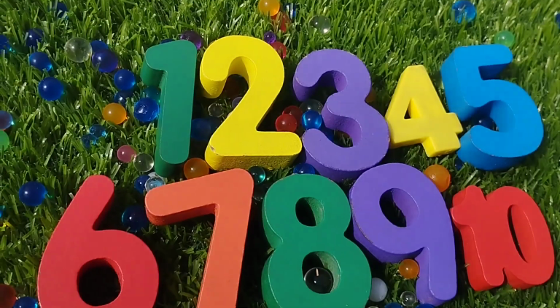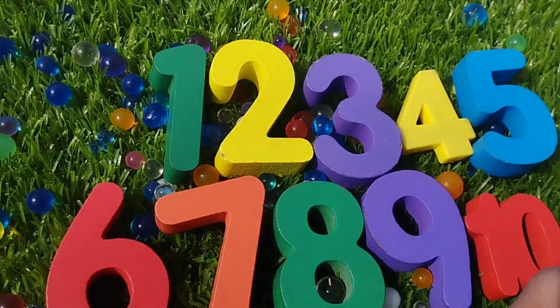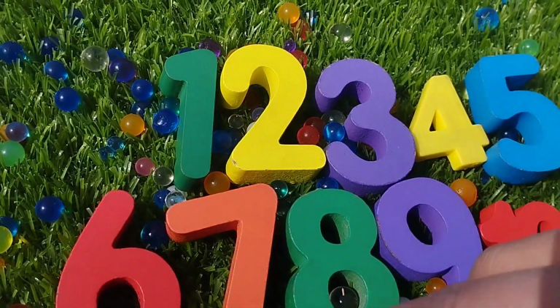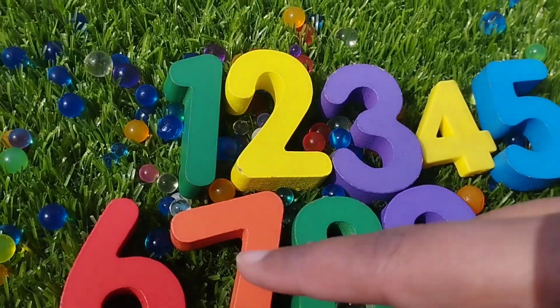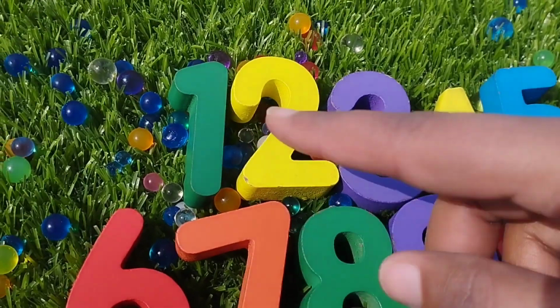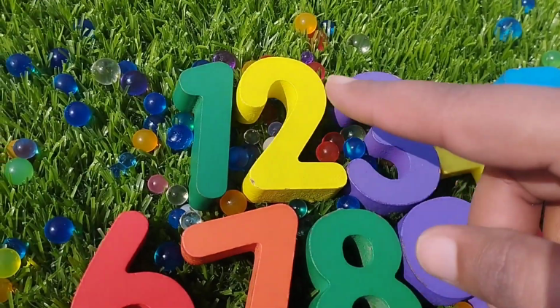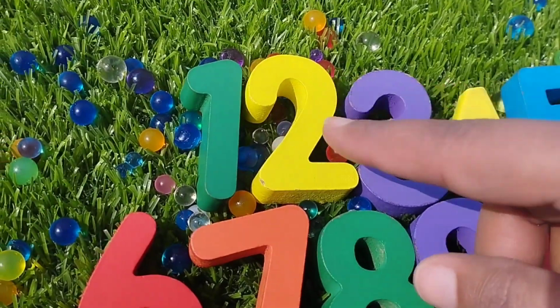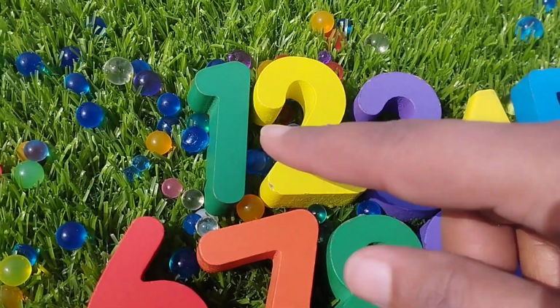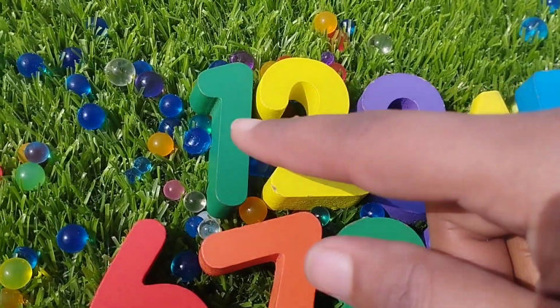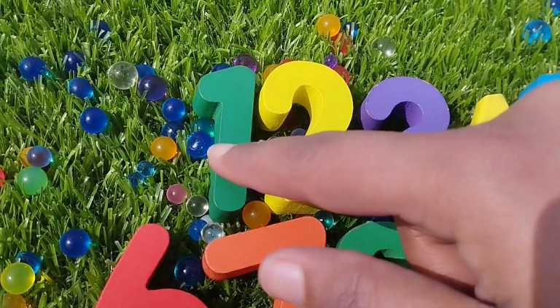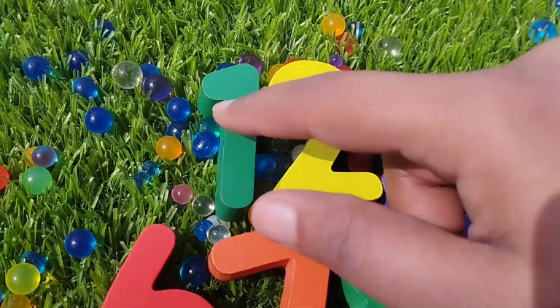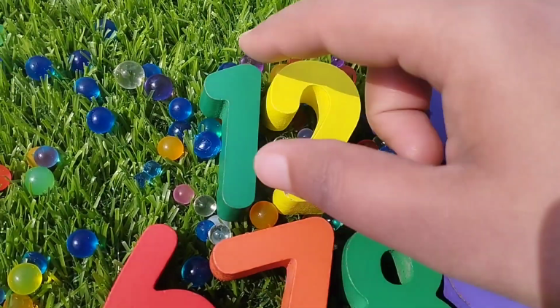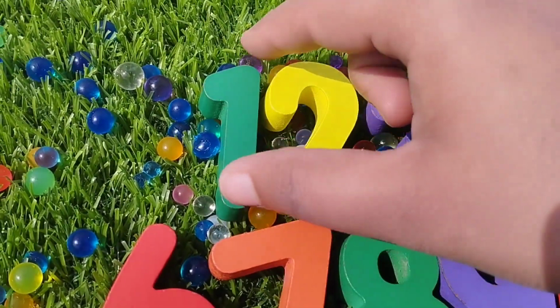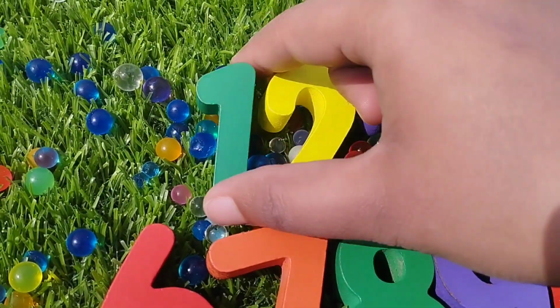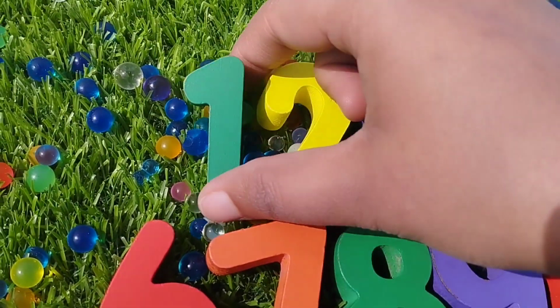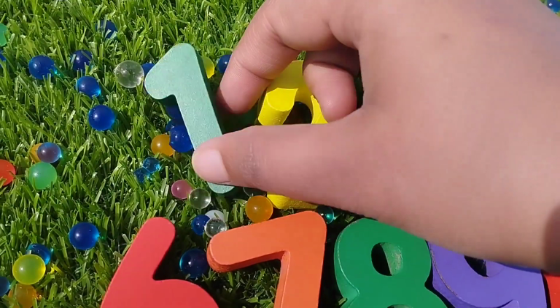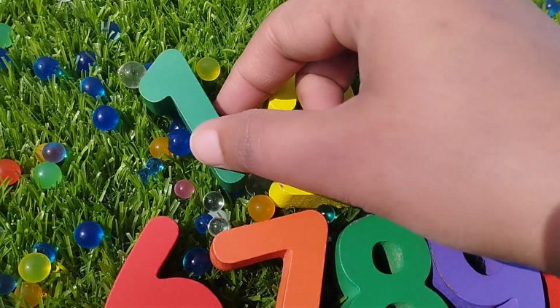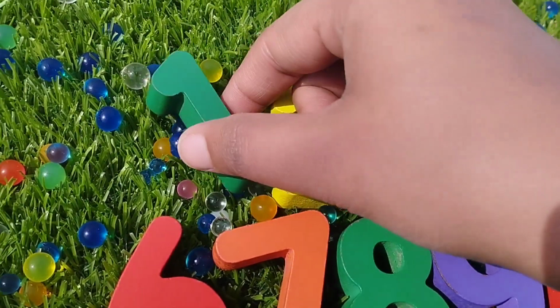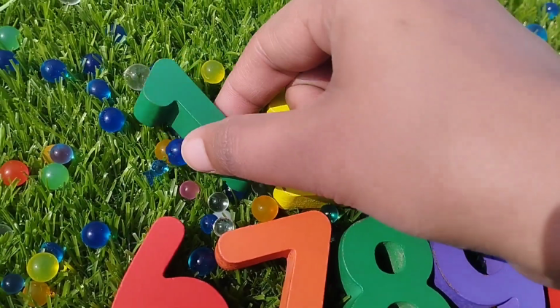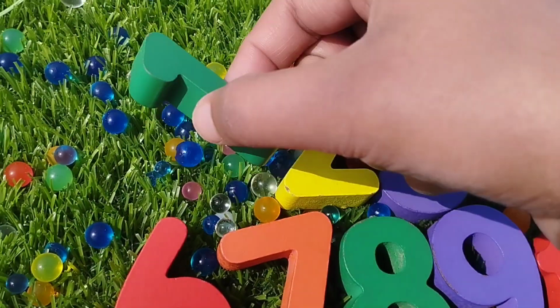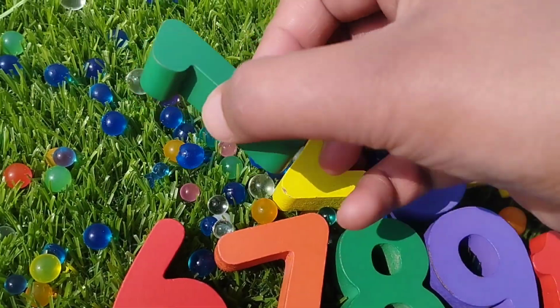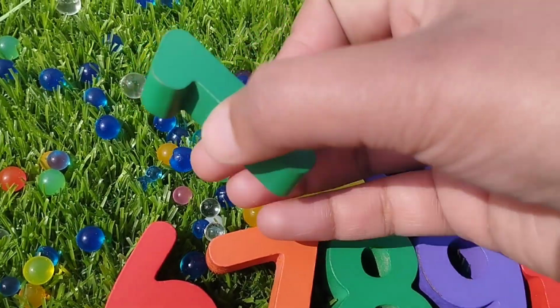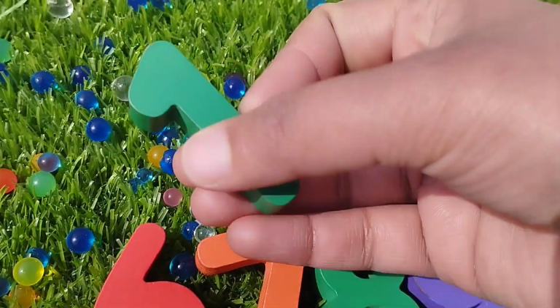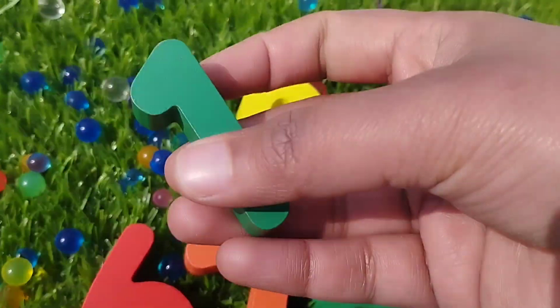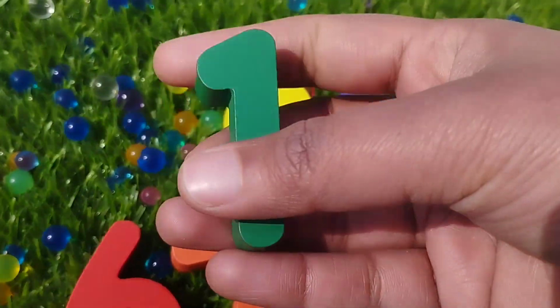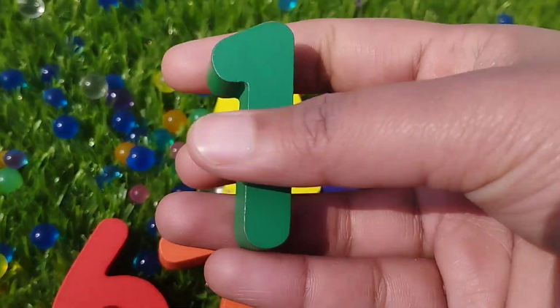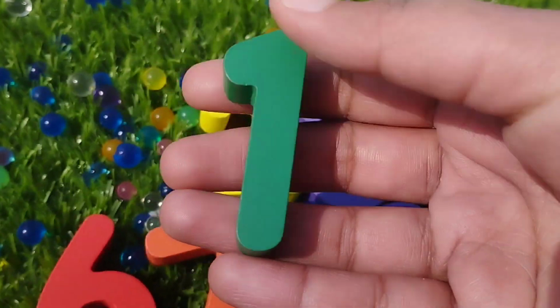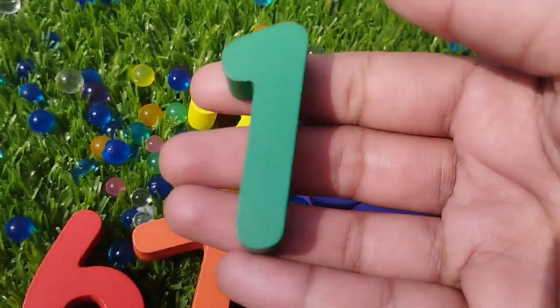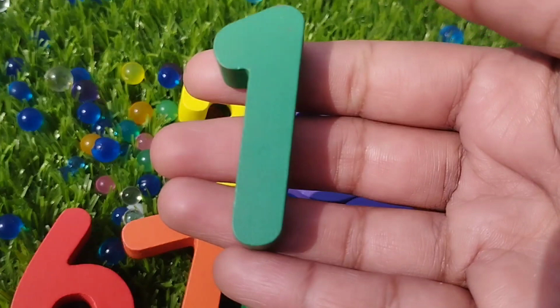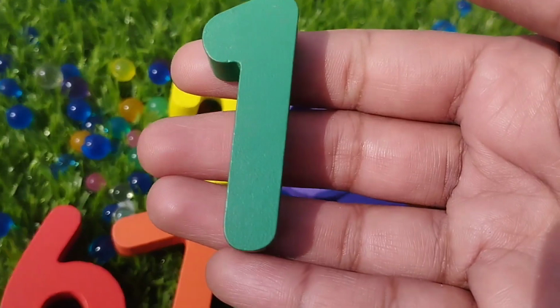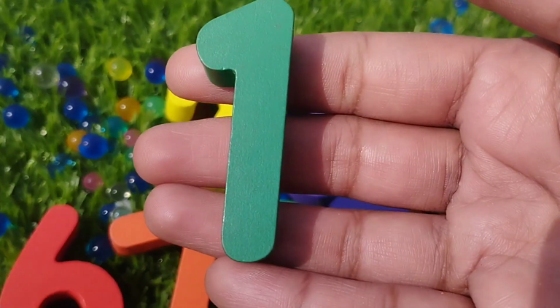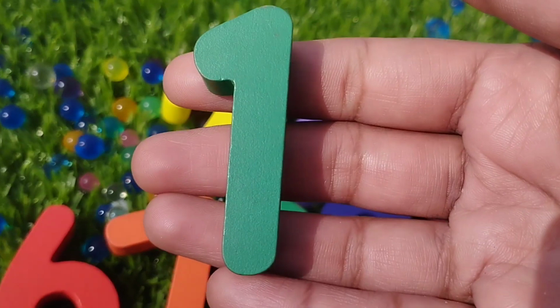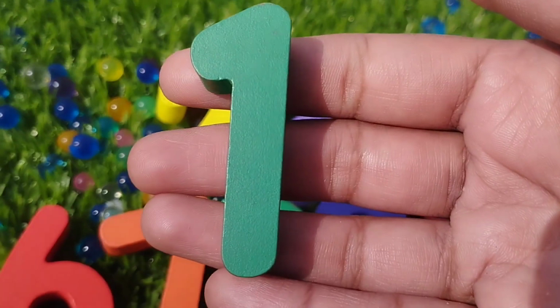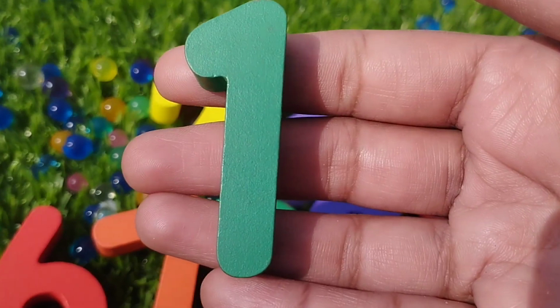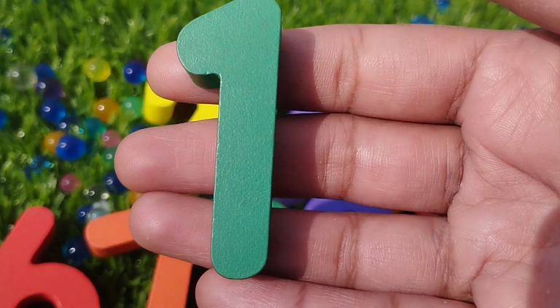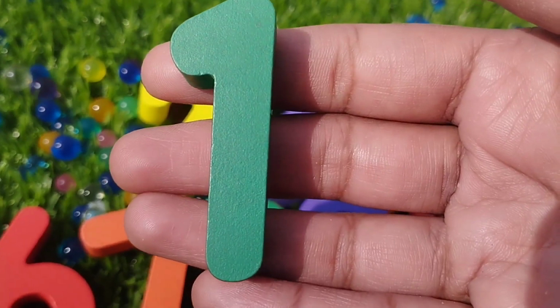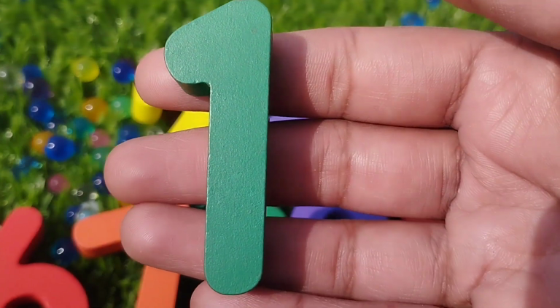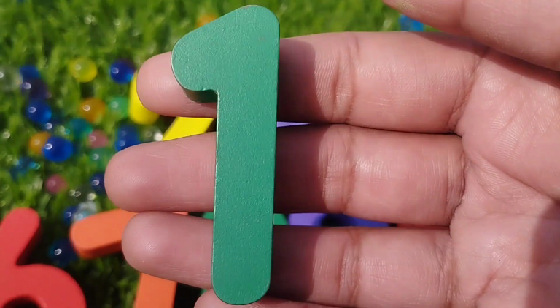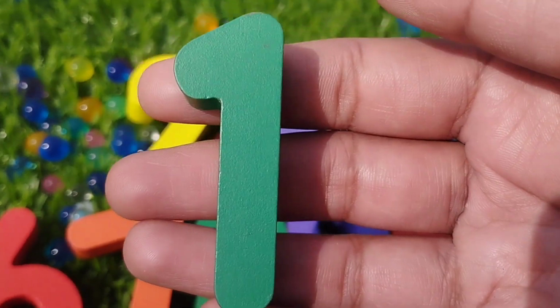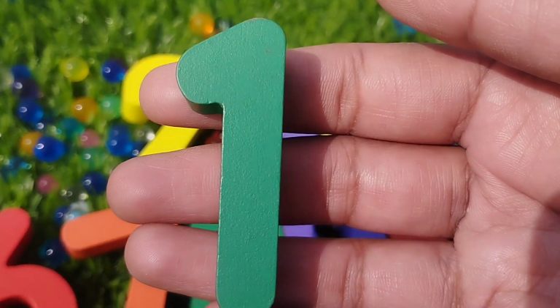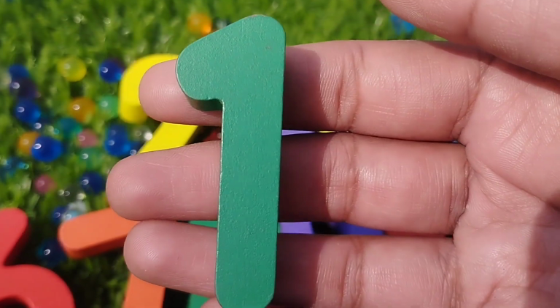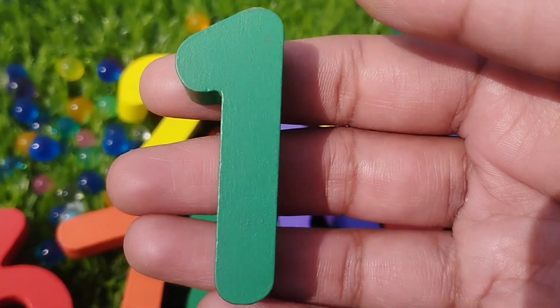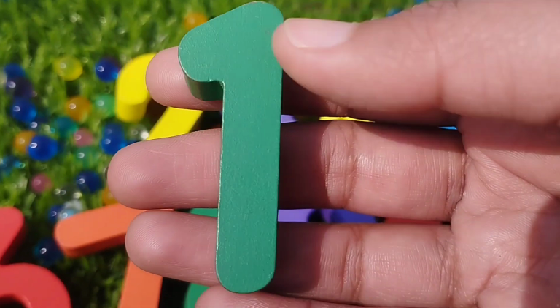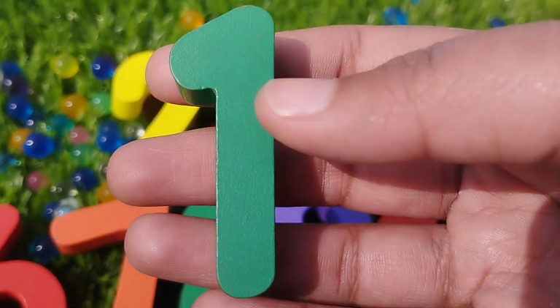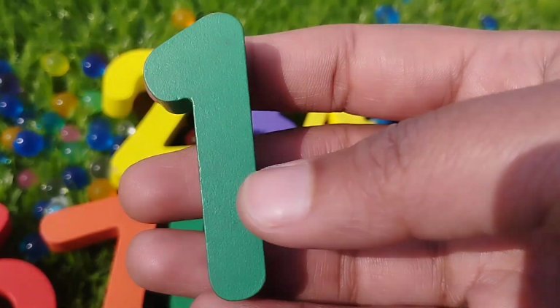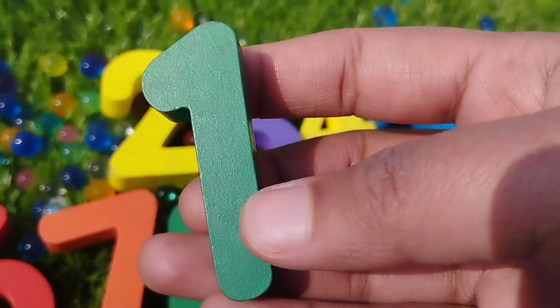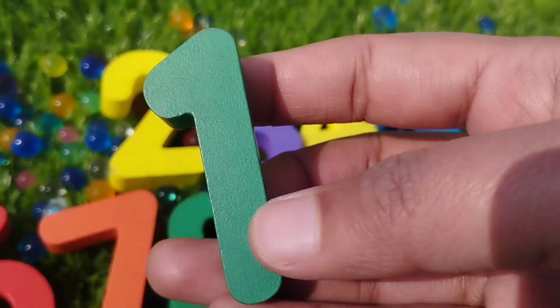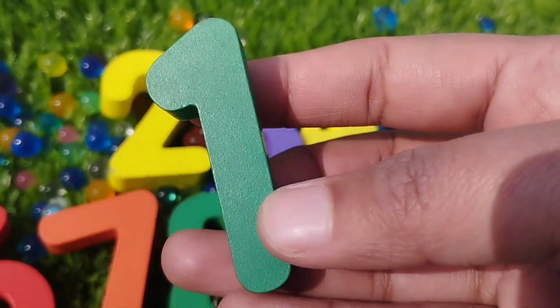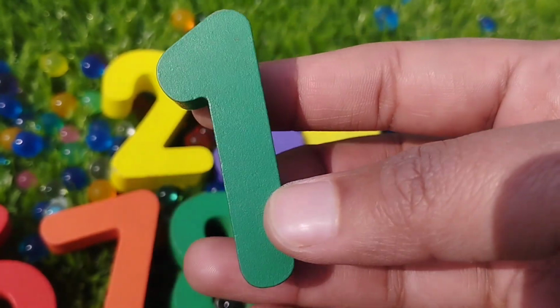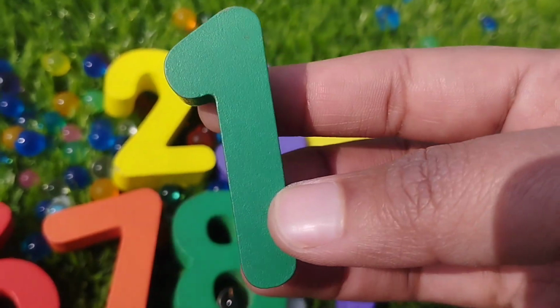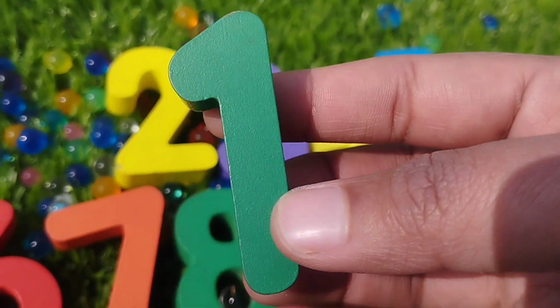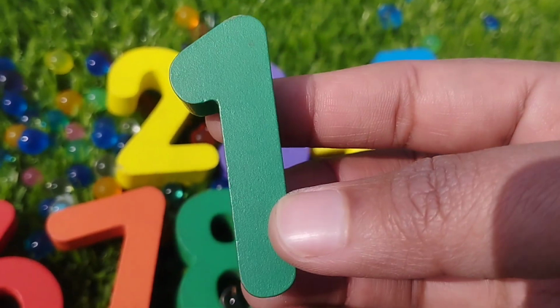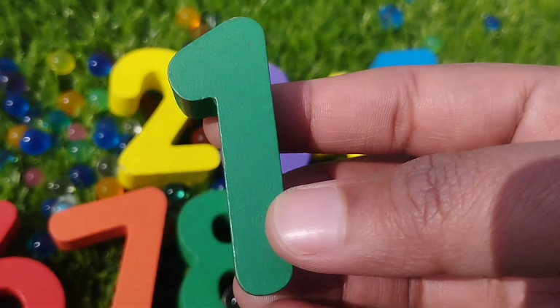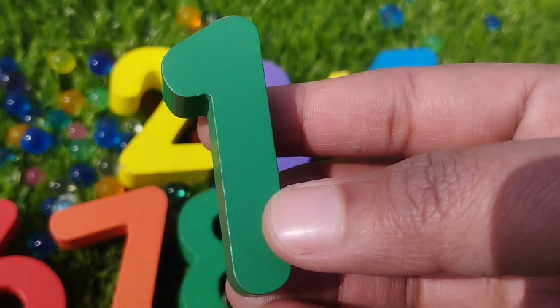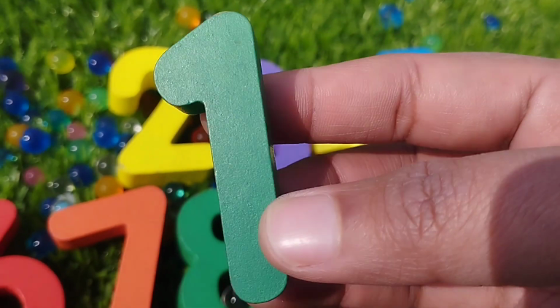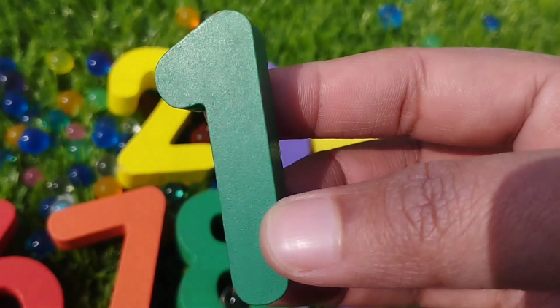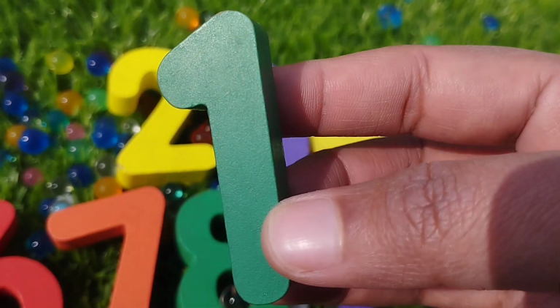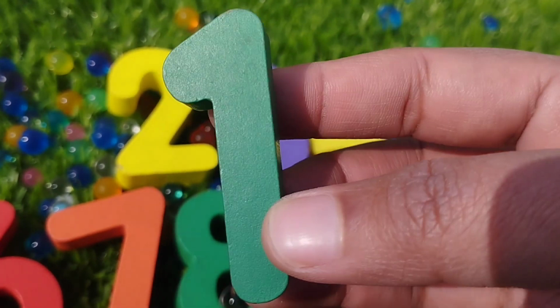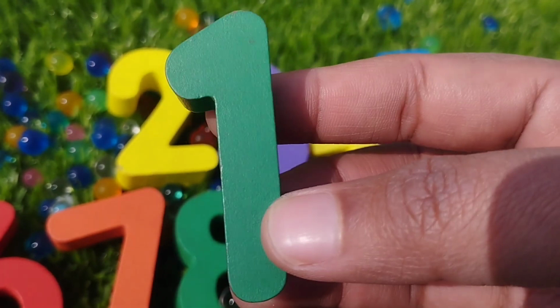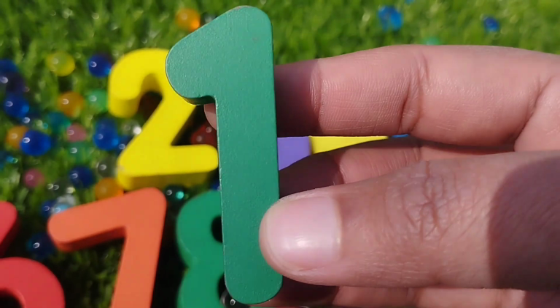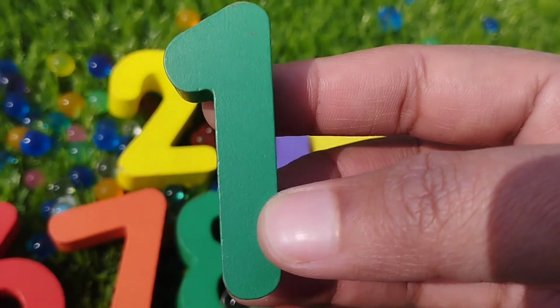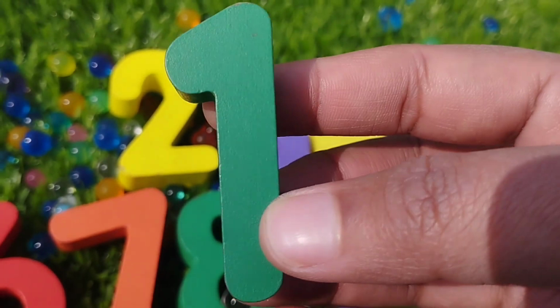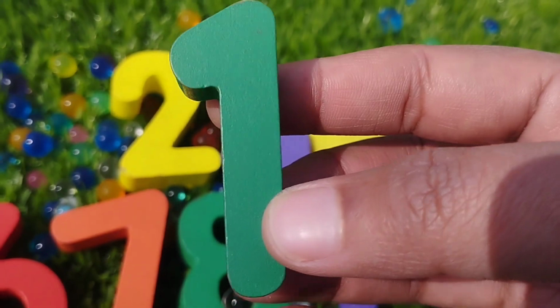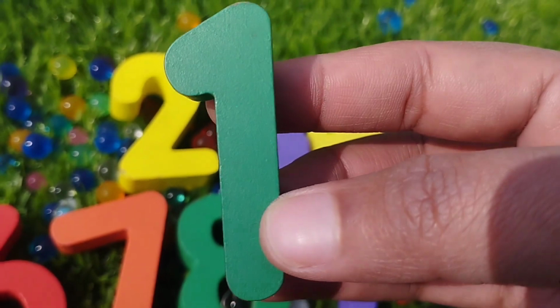The next number is number one. This is number one.